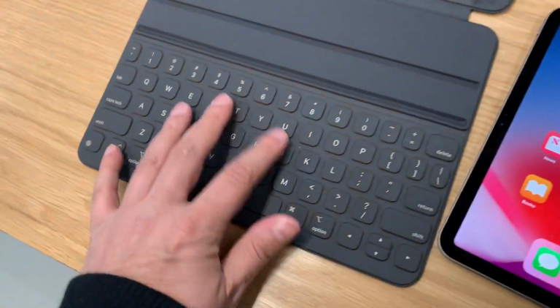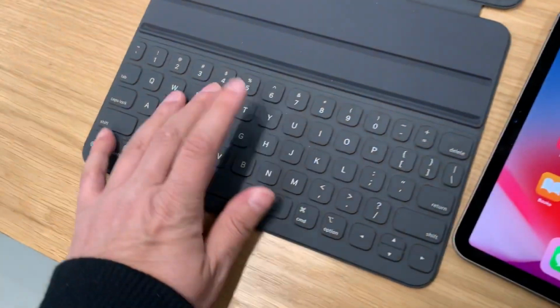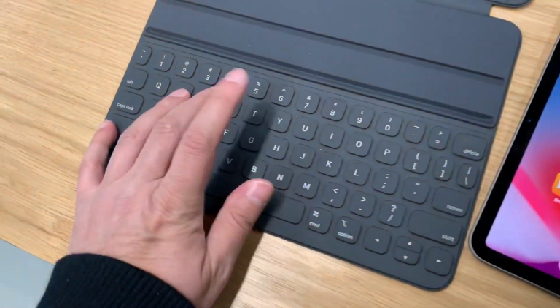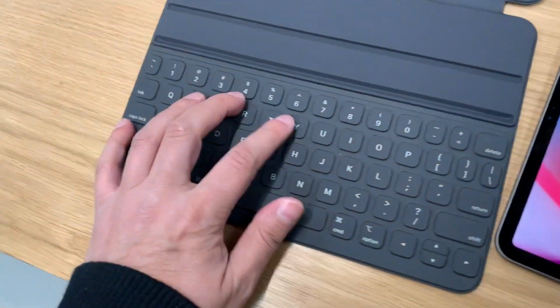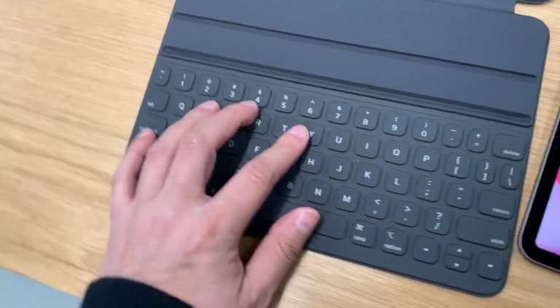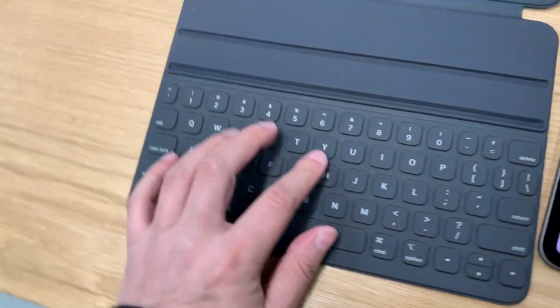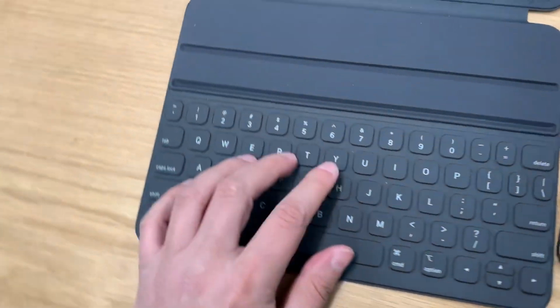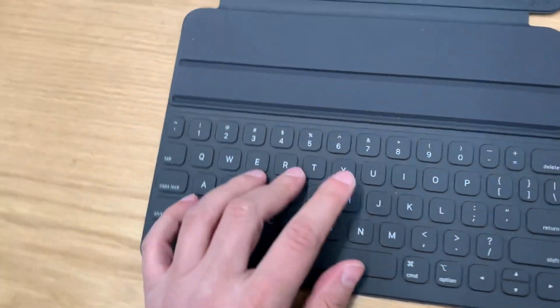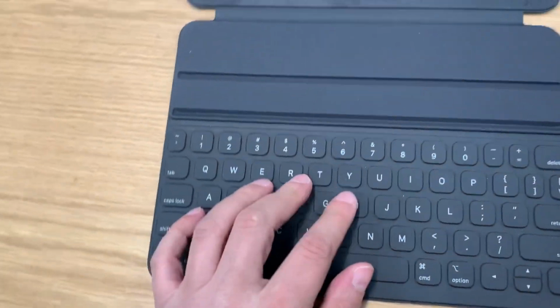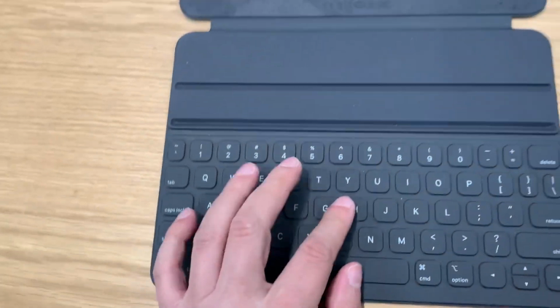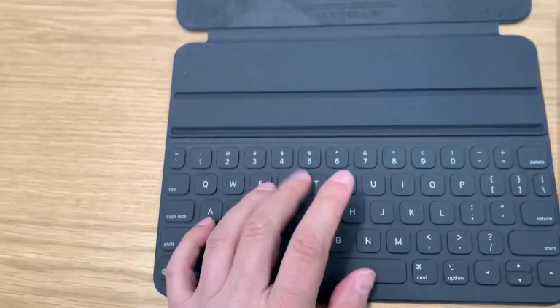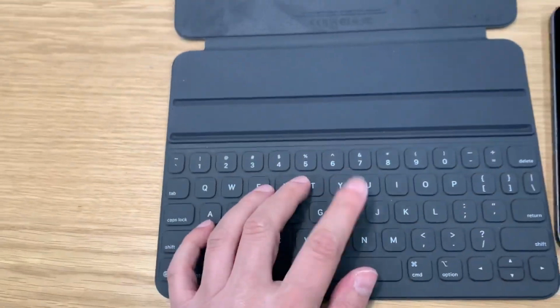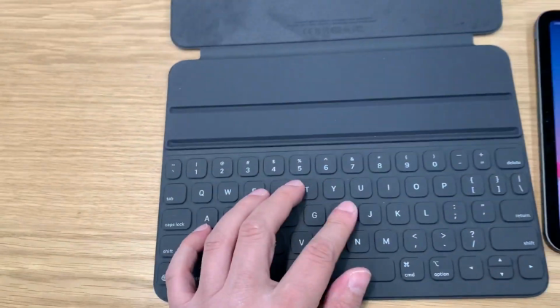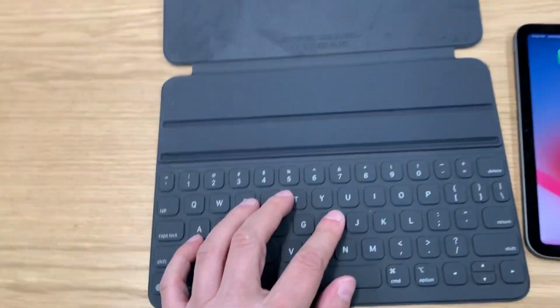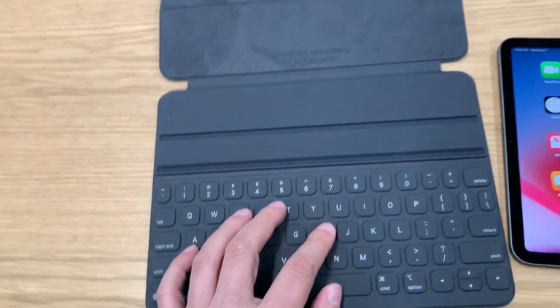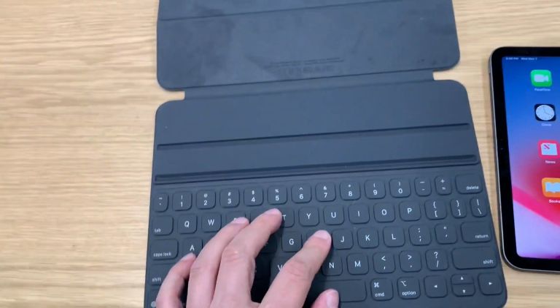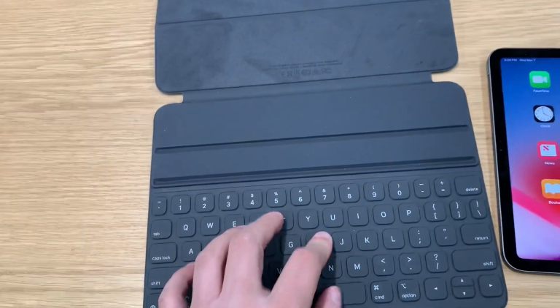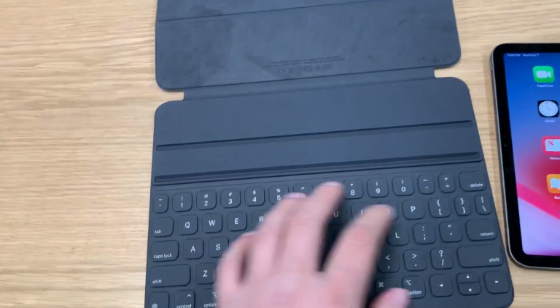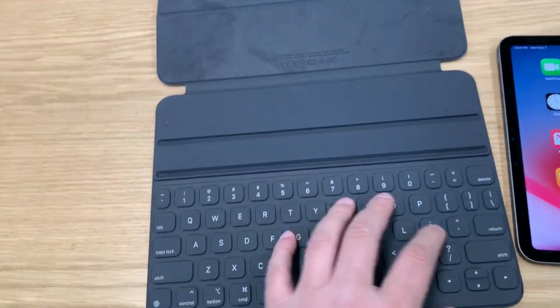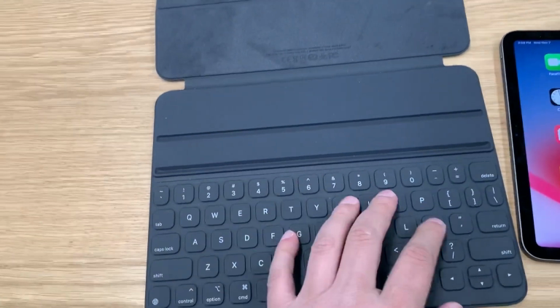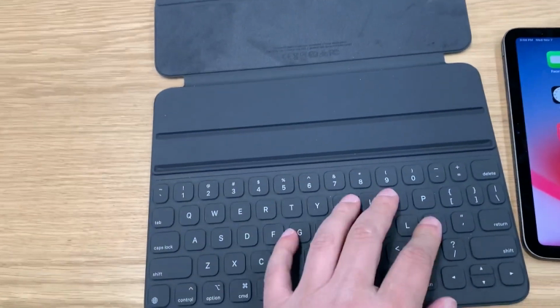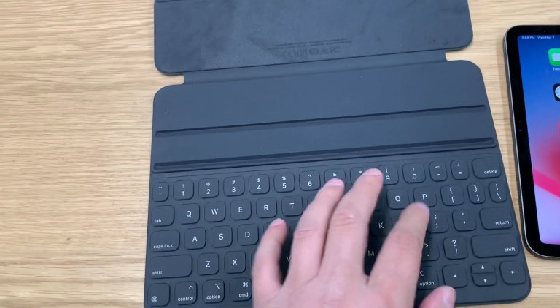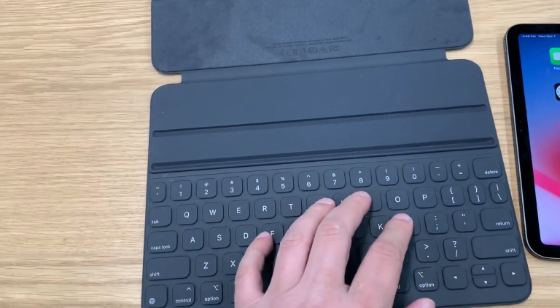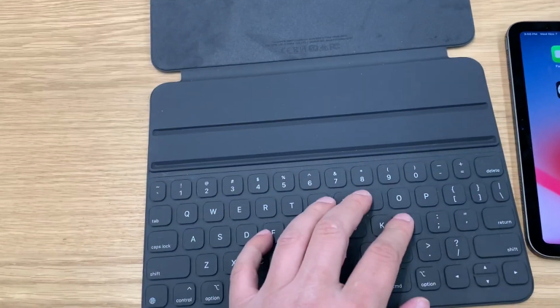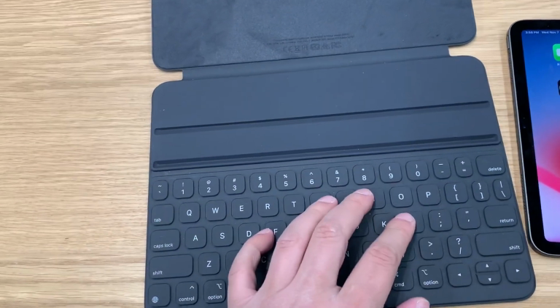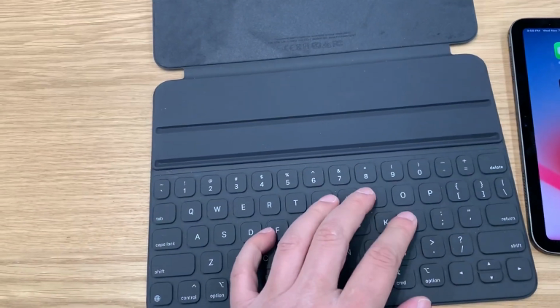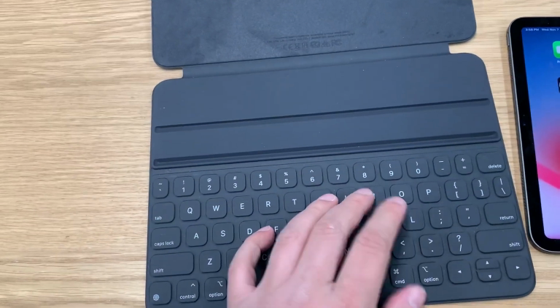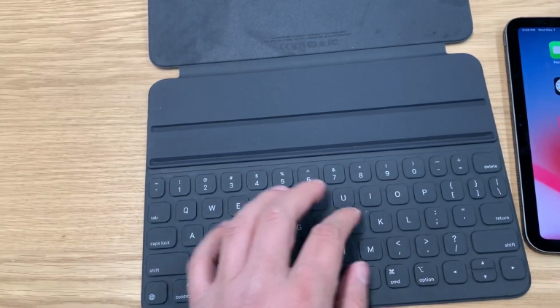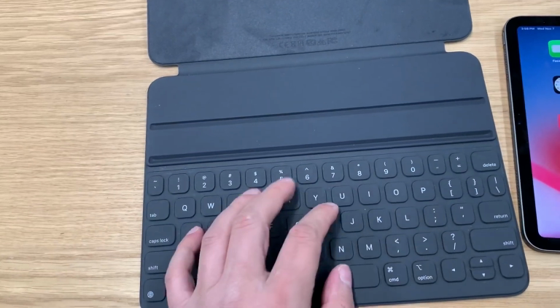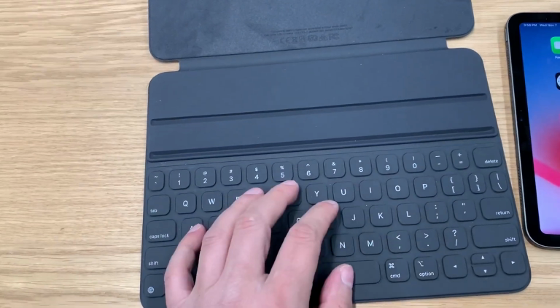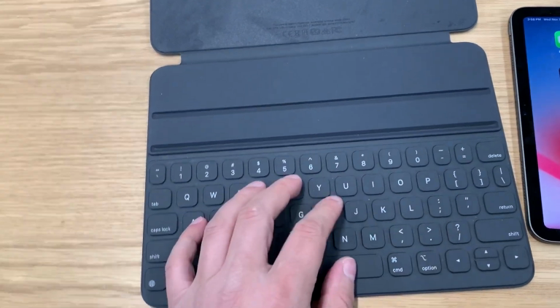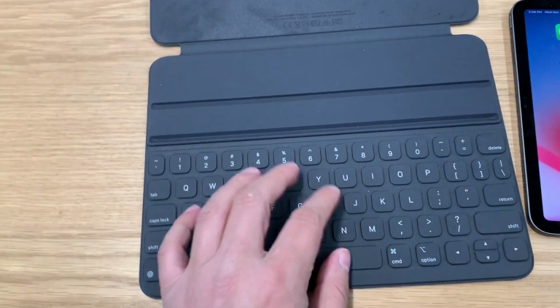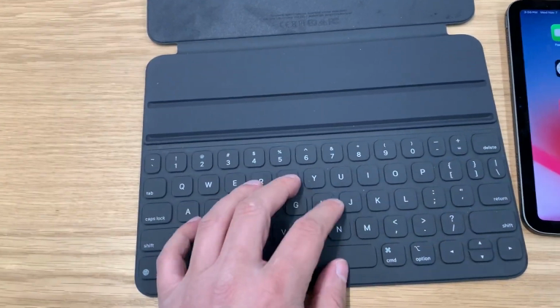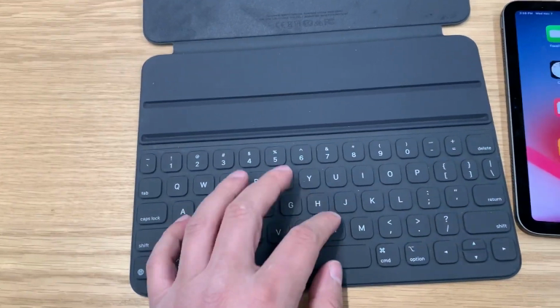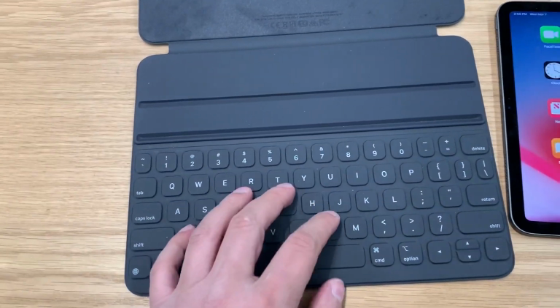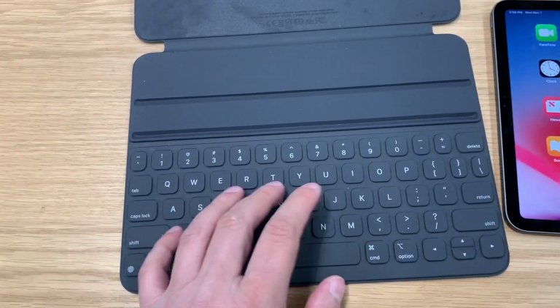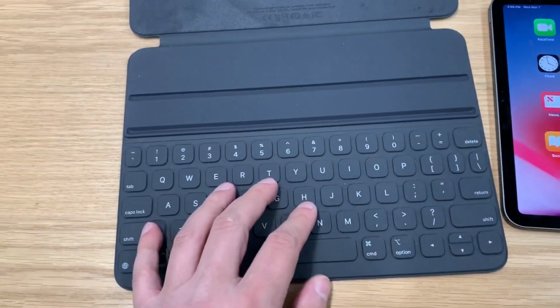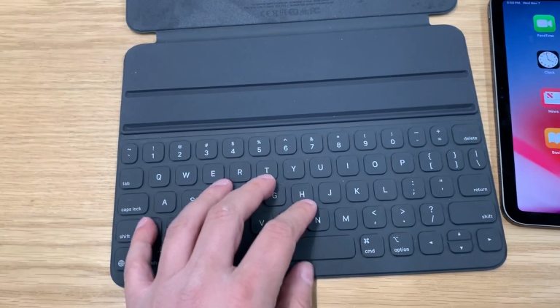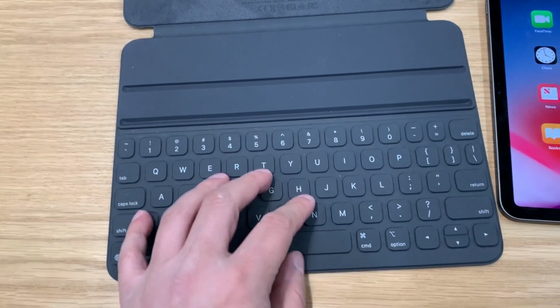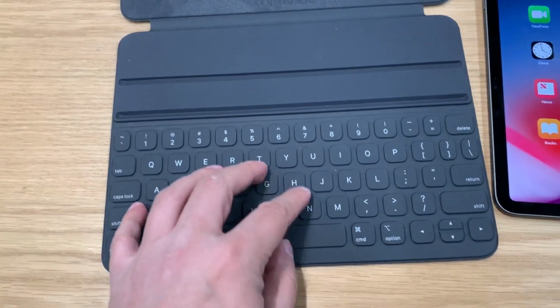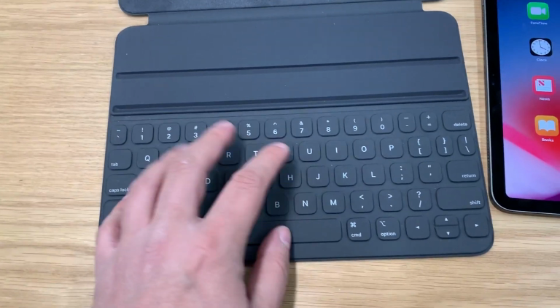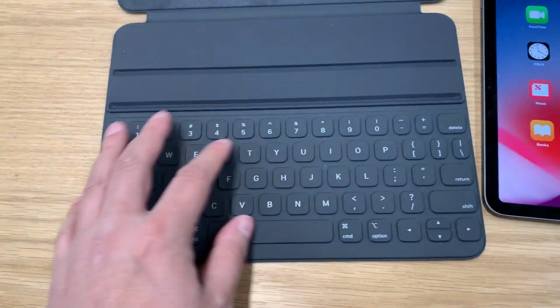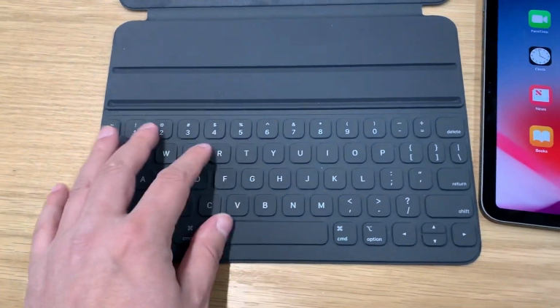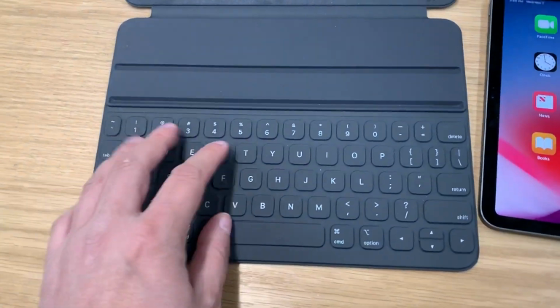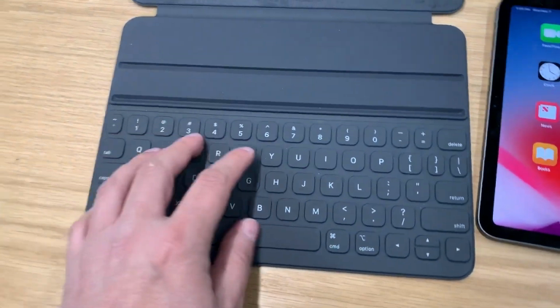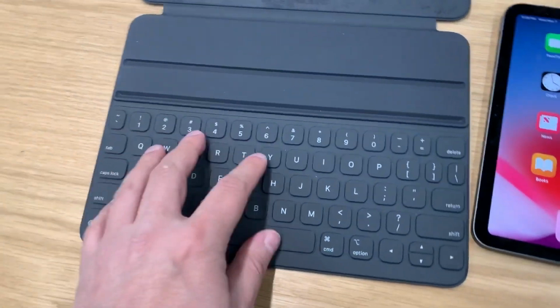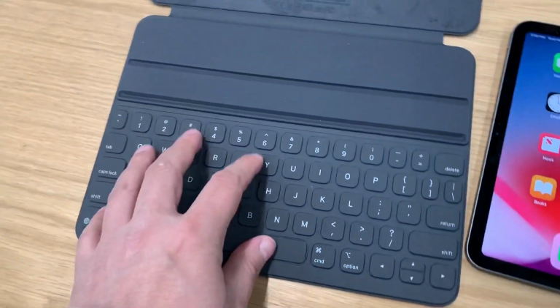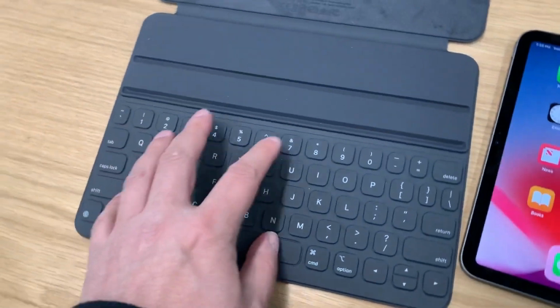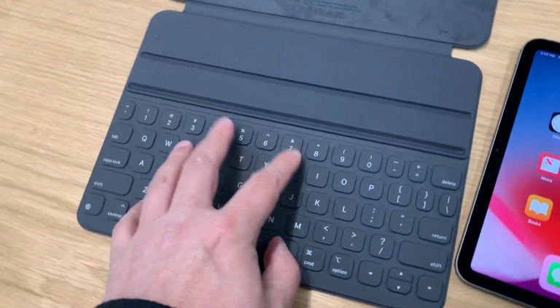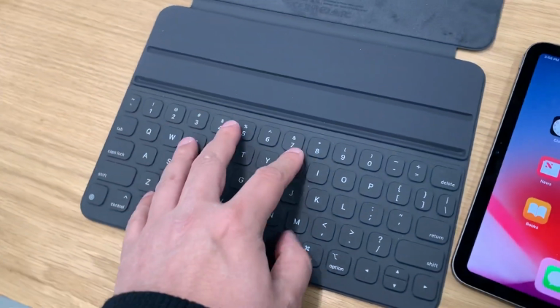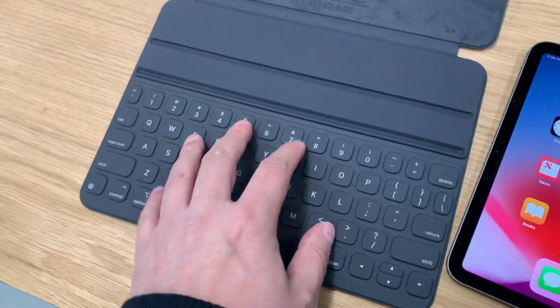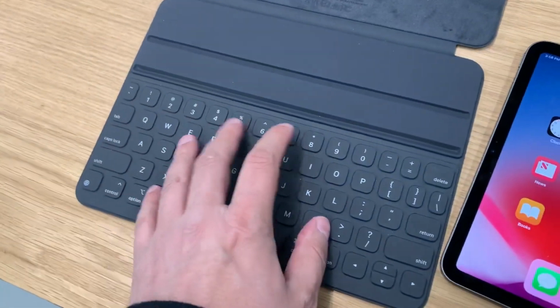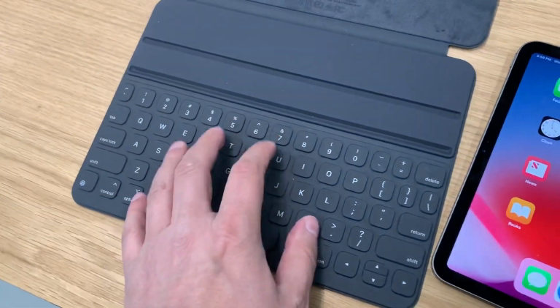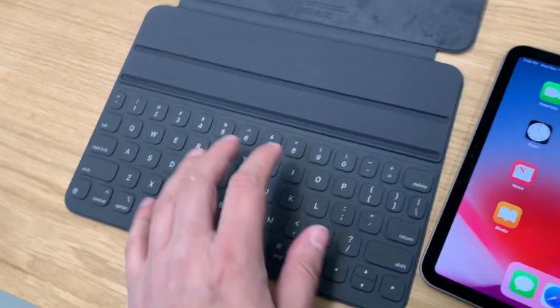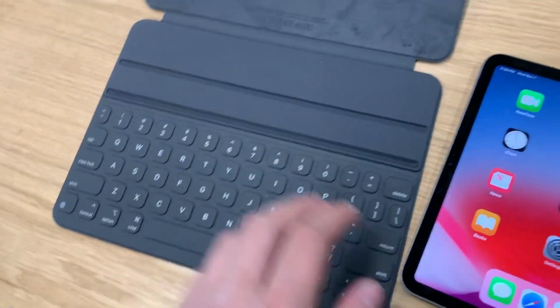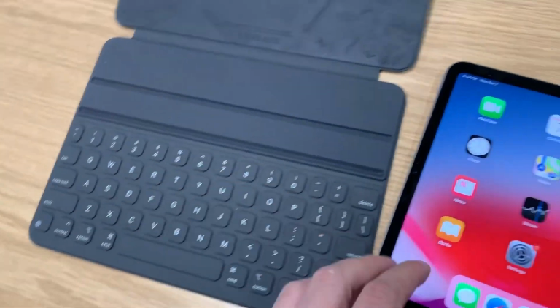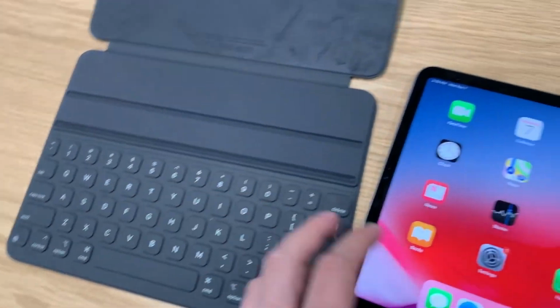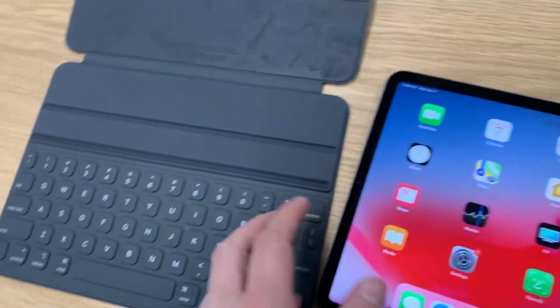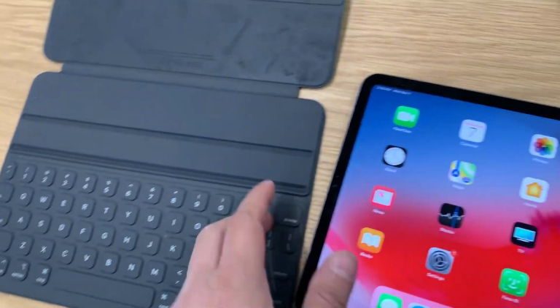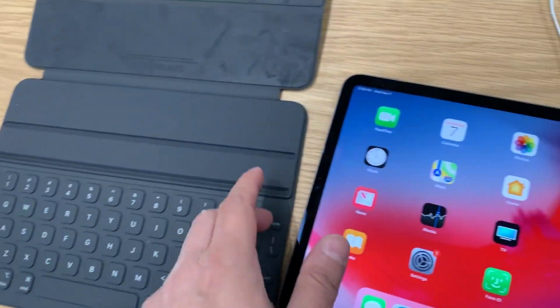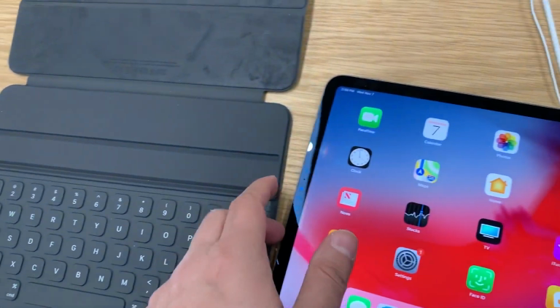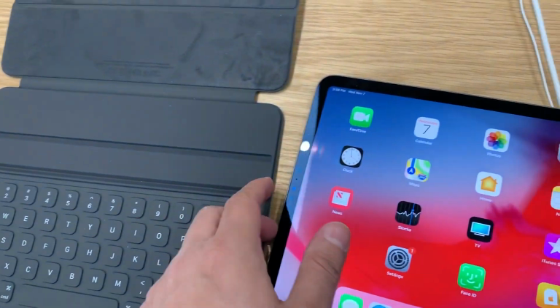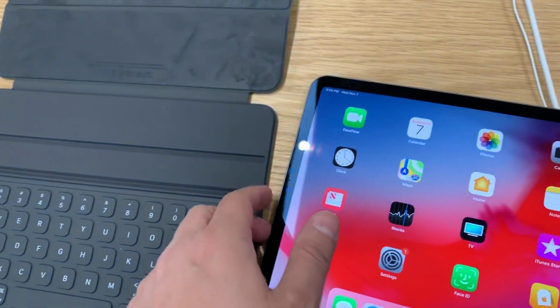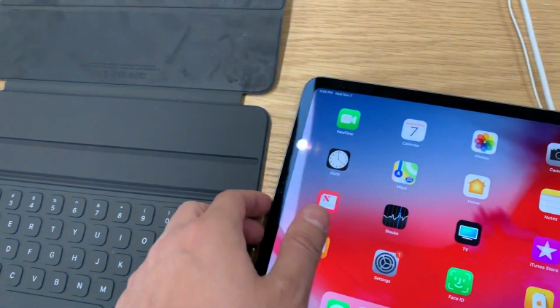The keys are somewhat shallow. You could use a little bit more — it feels like a cheaper iPad keyboard.